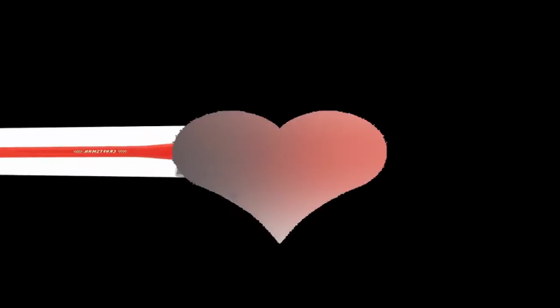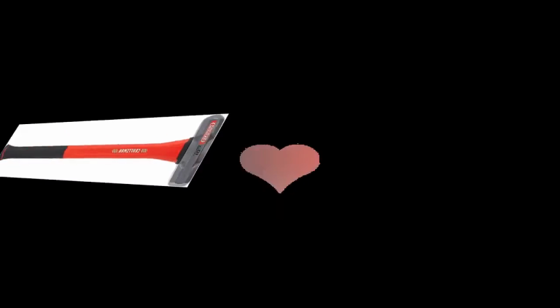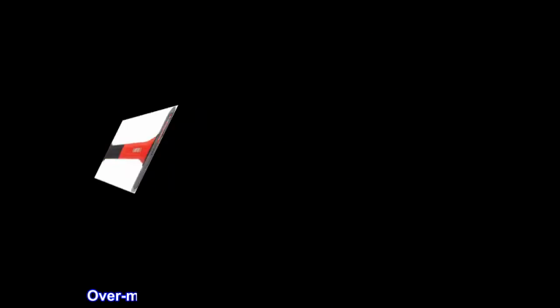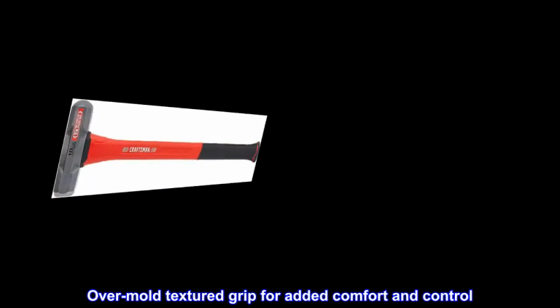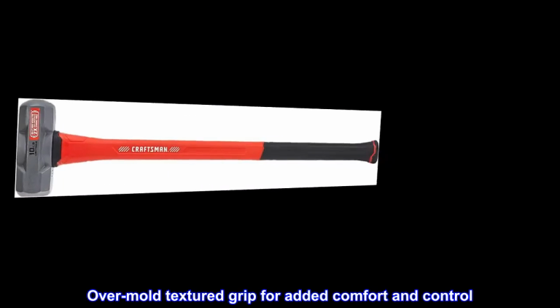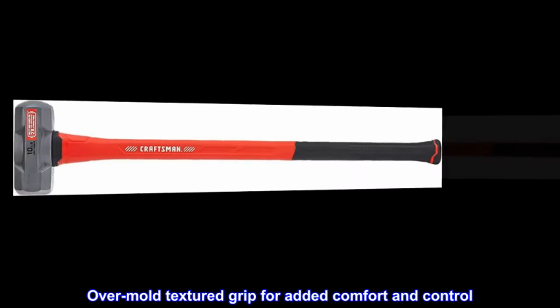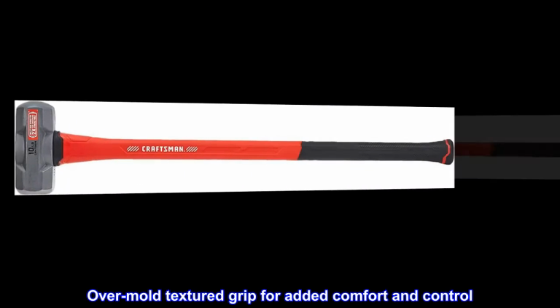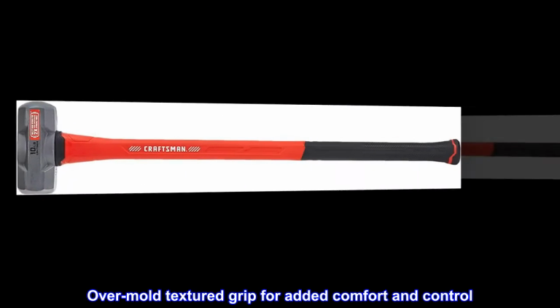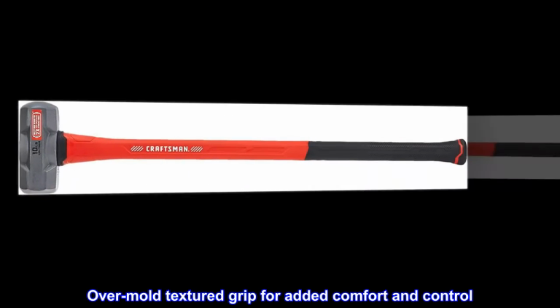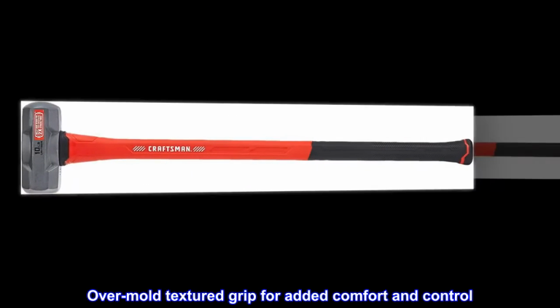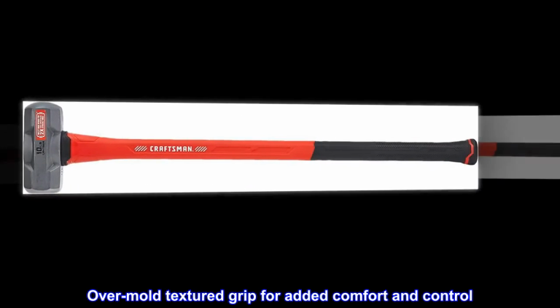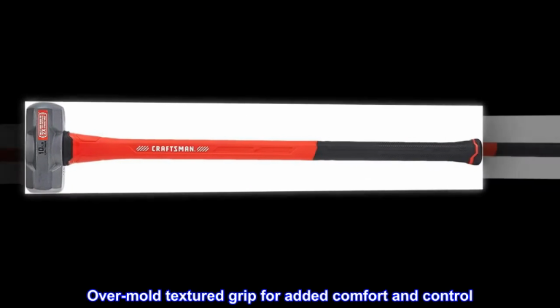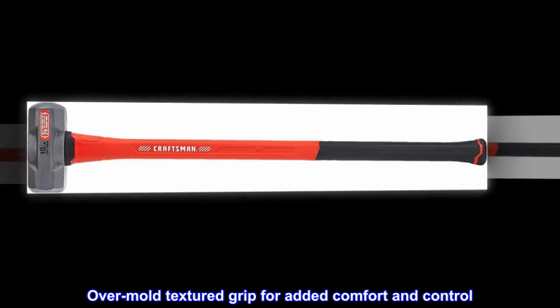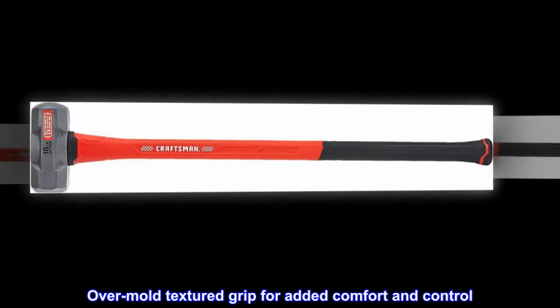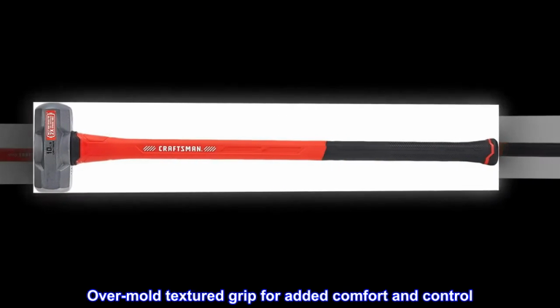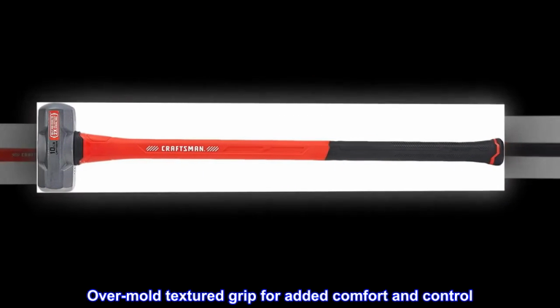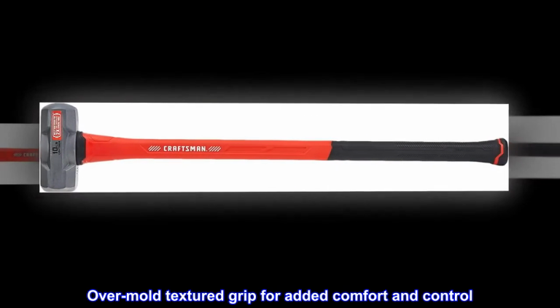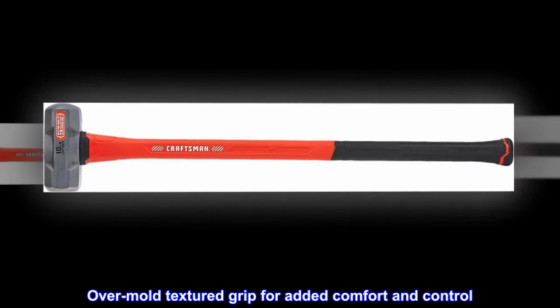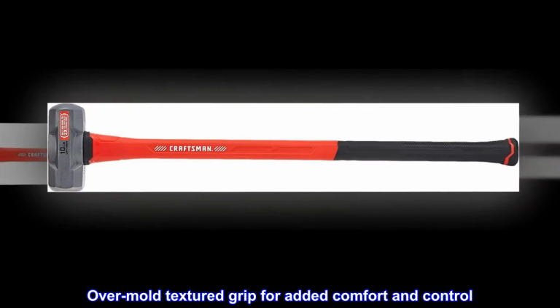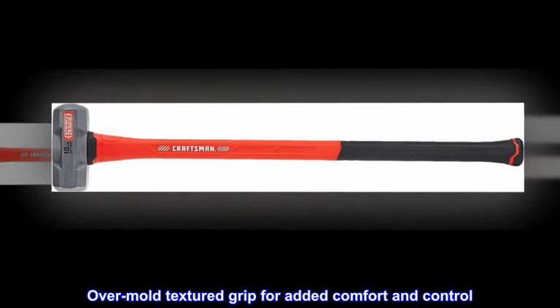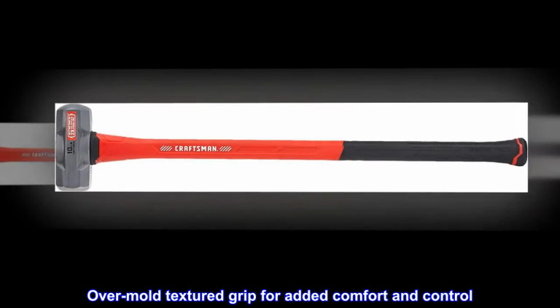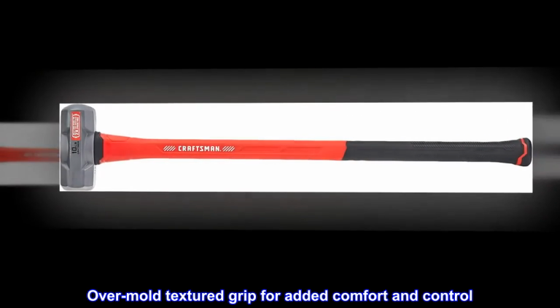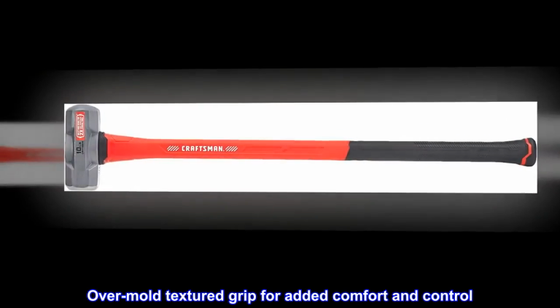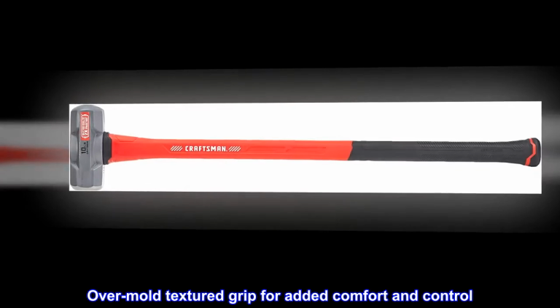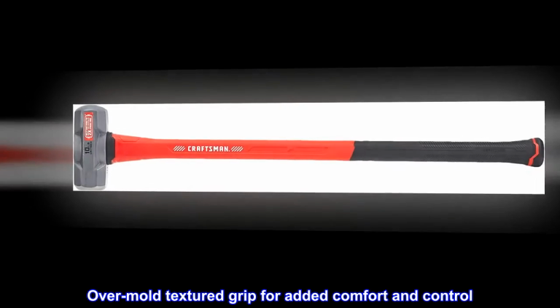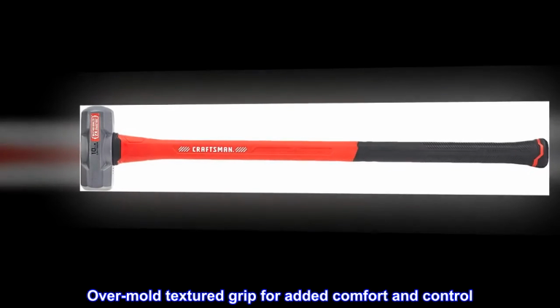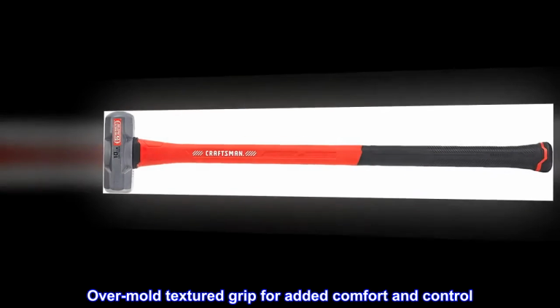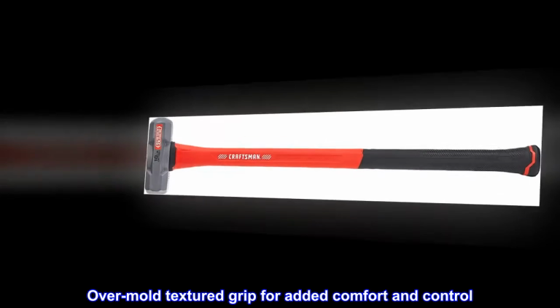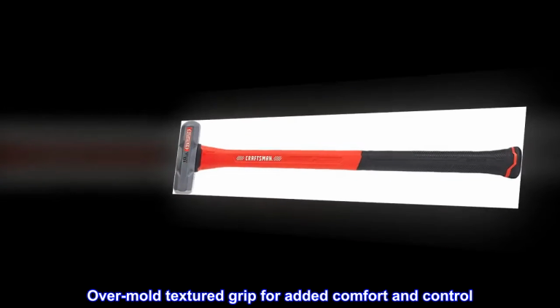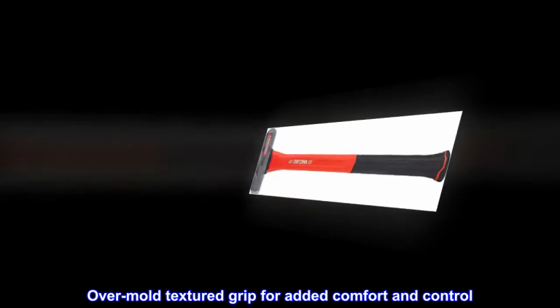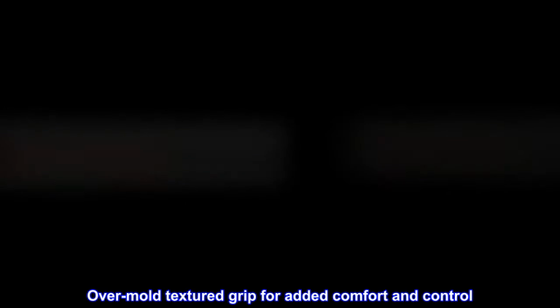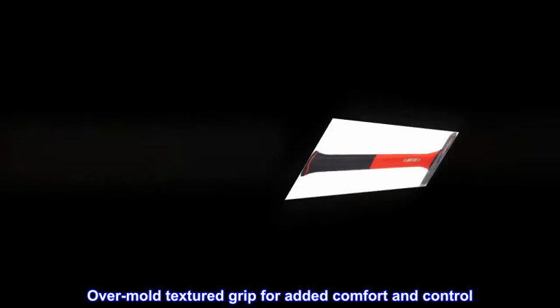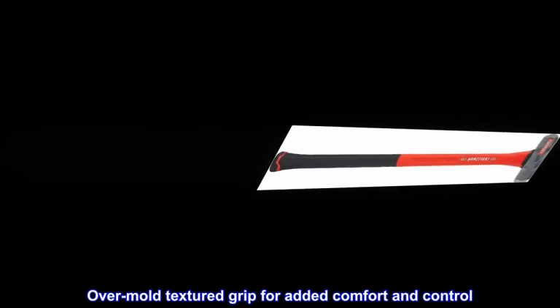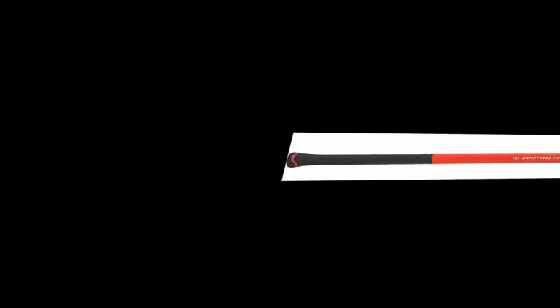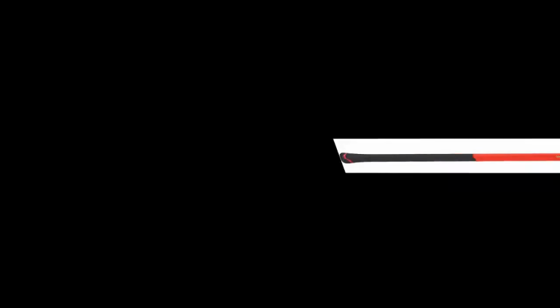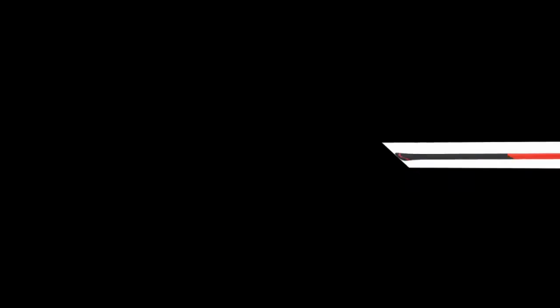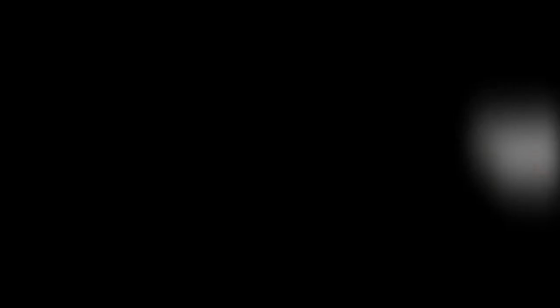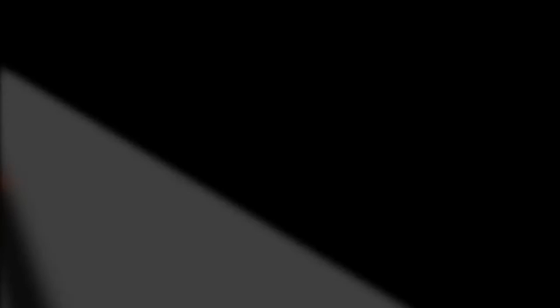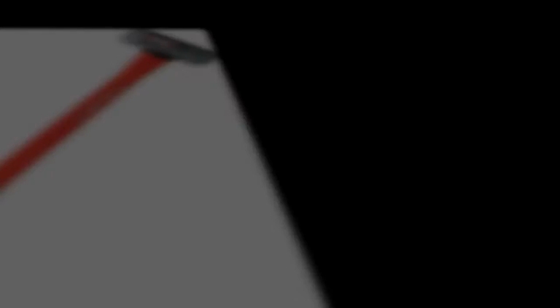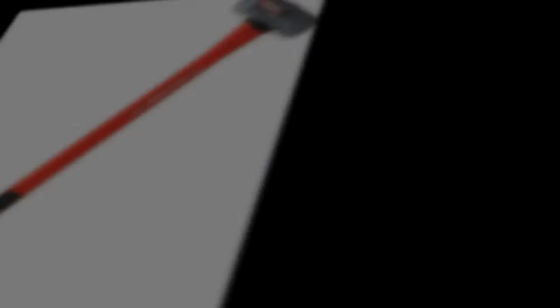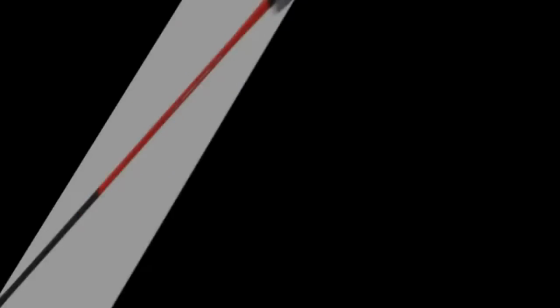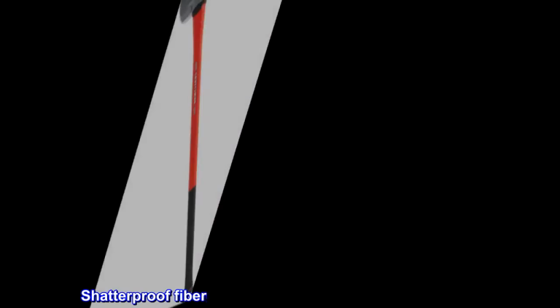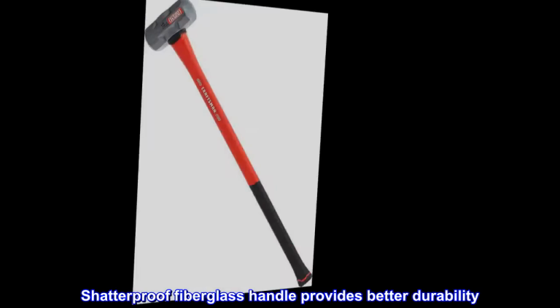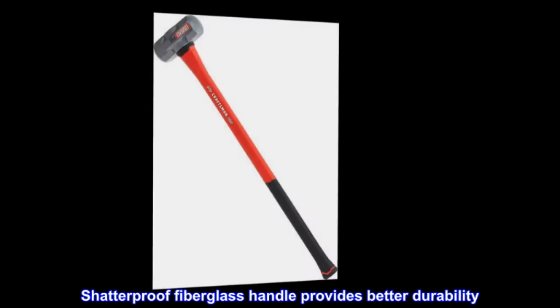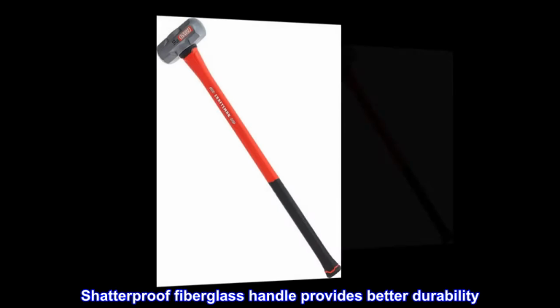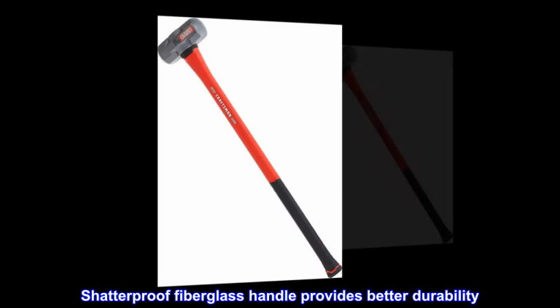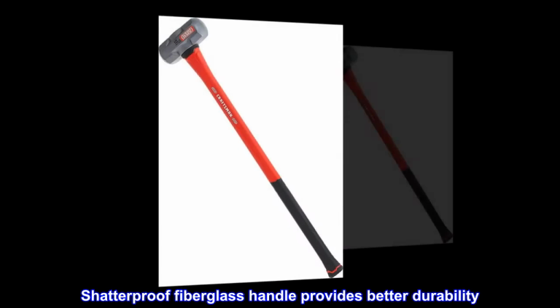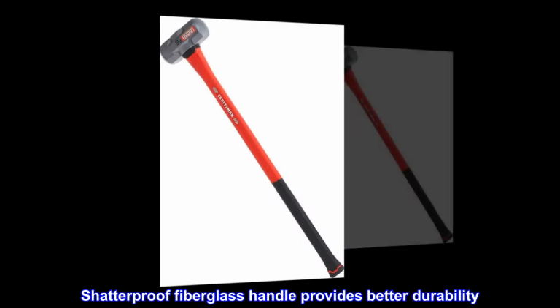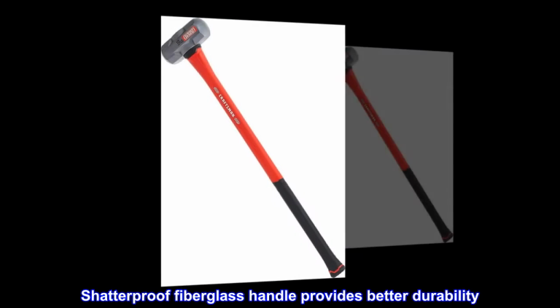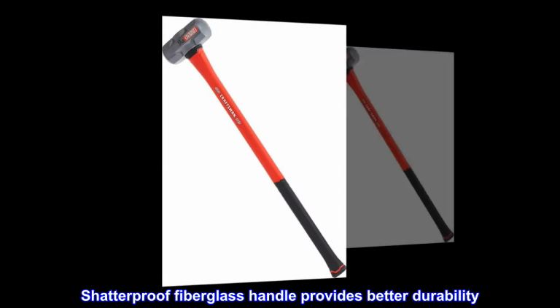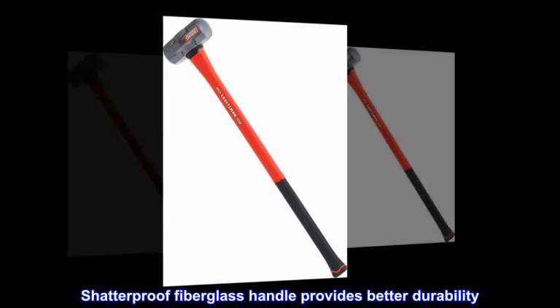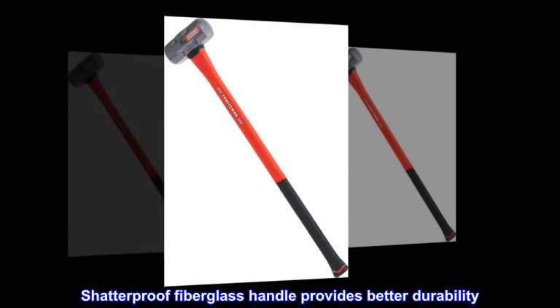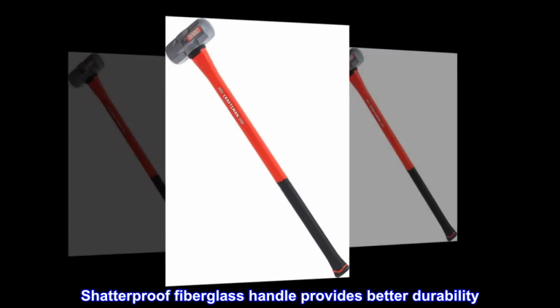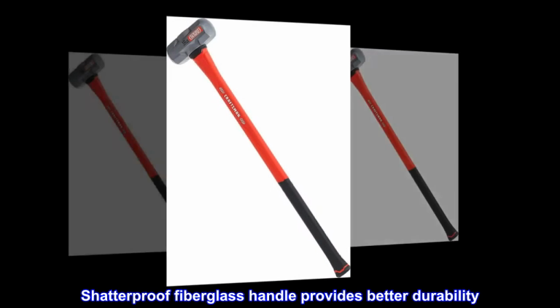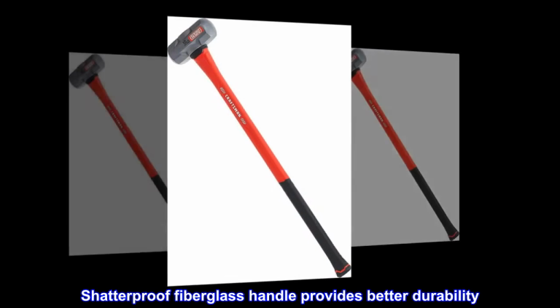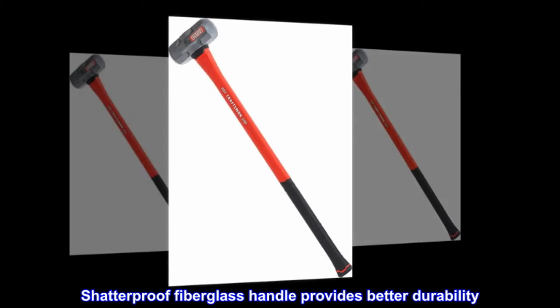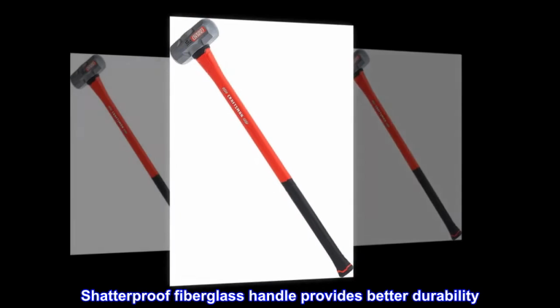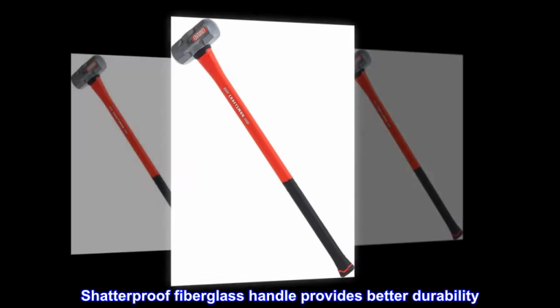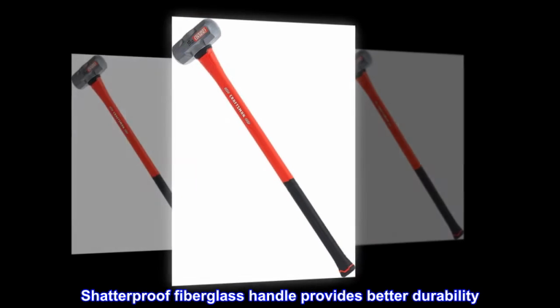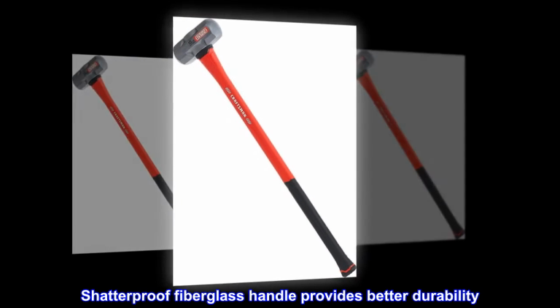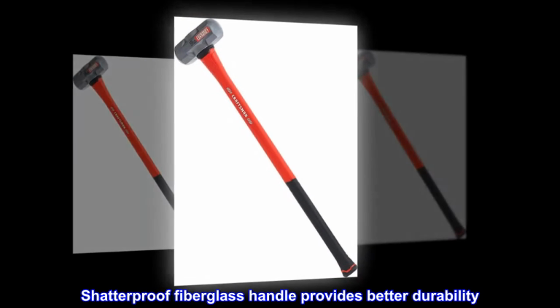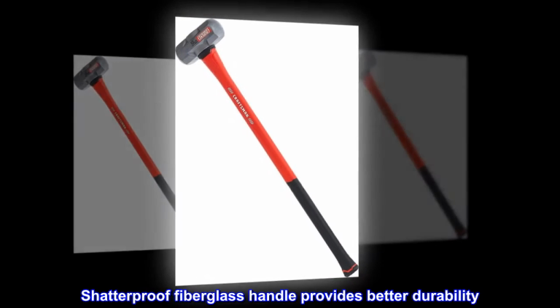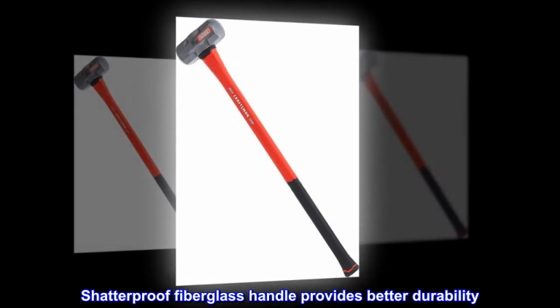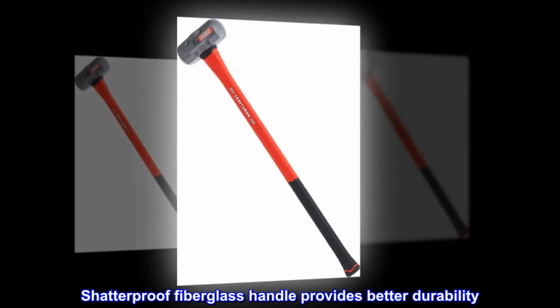Over-mold textured grip for added comfort and control. Shatterproof fiberglass handle provides better durability.